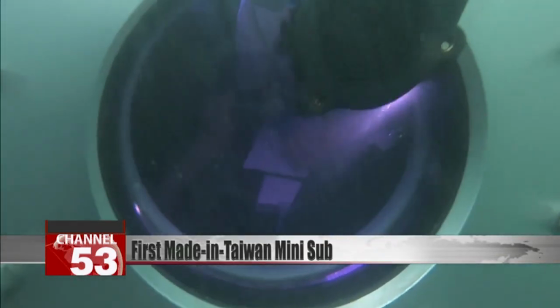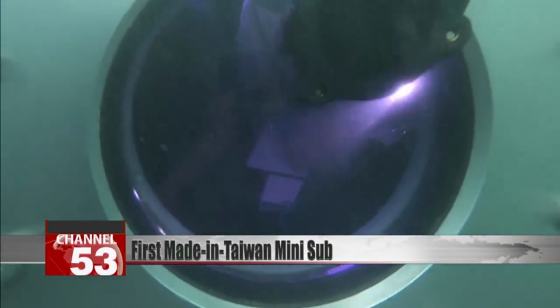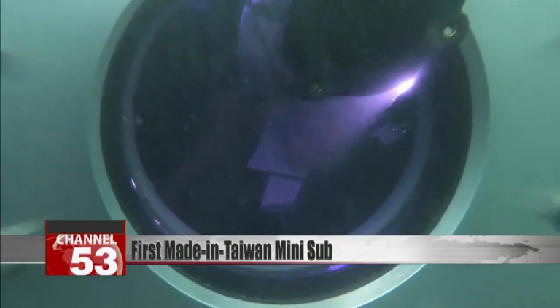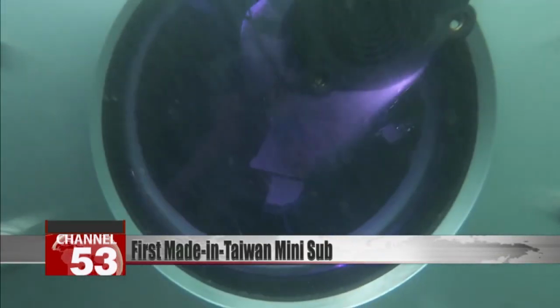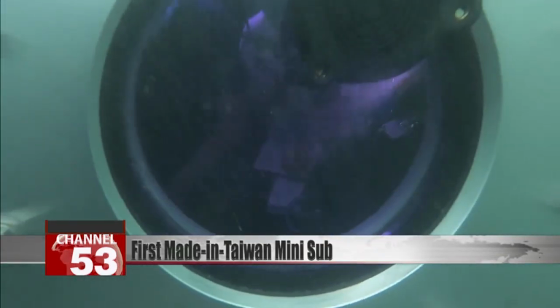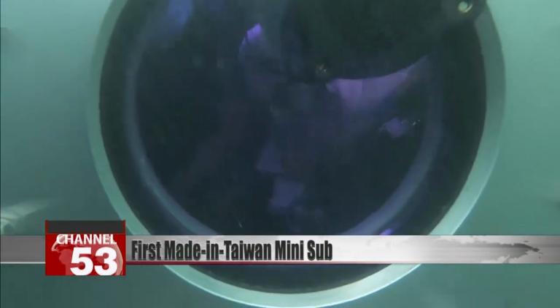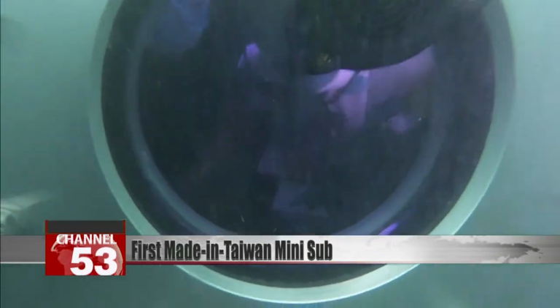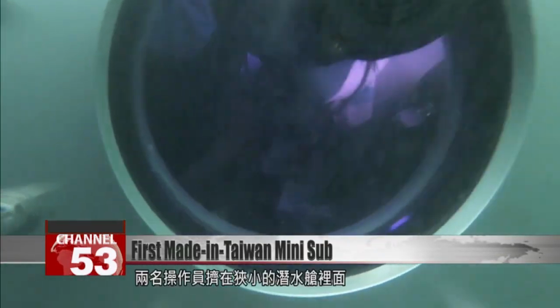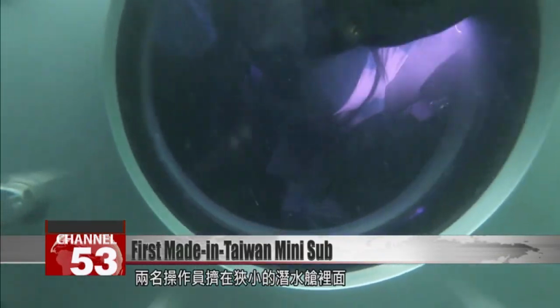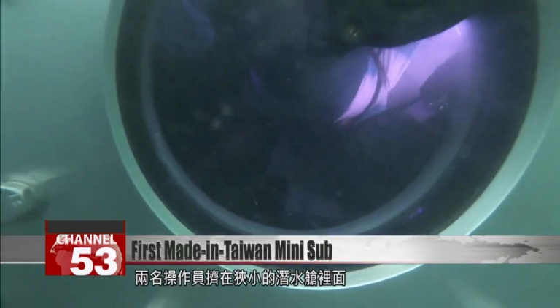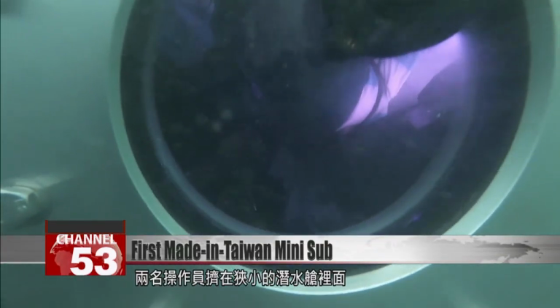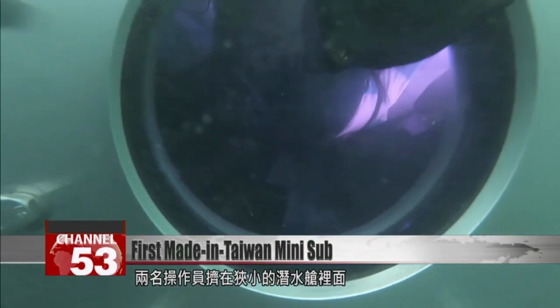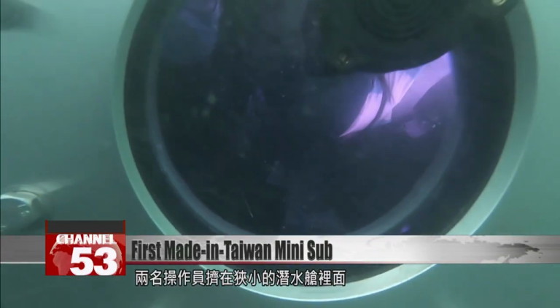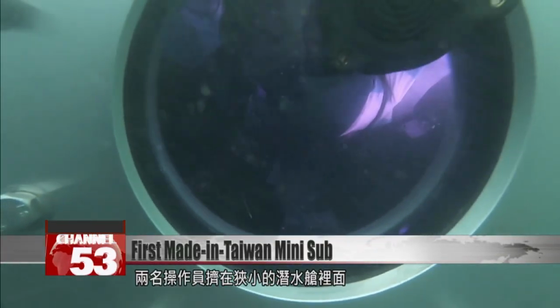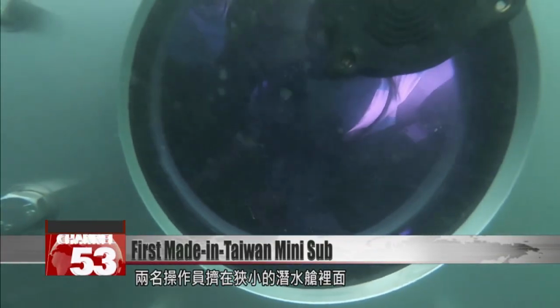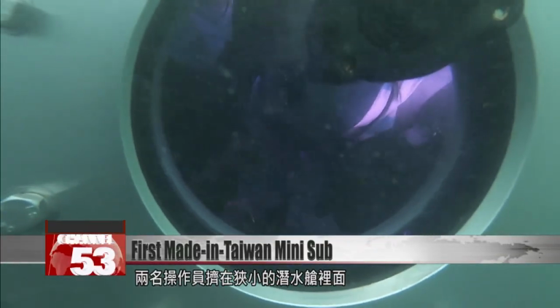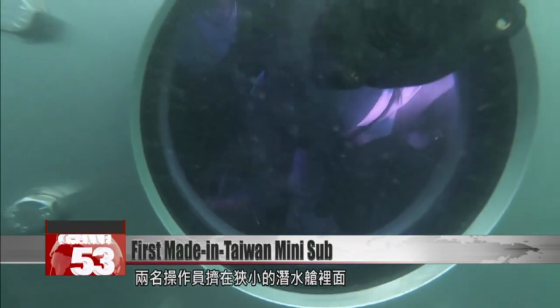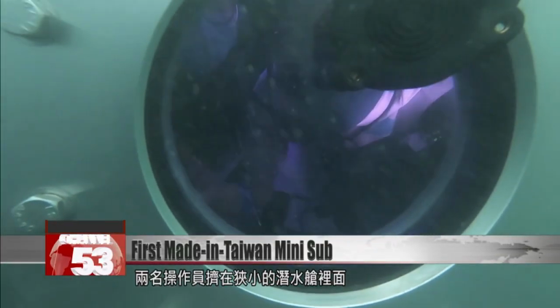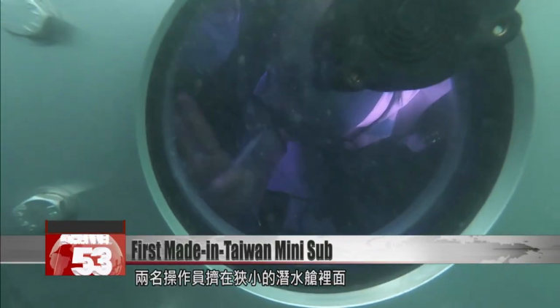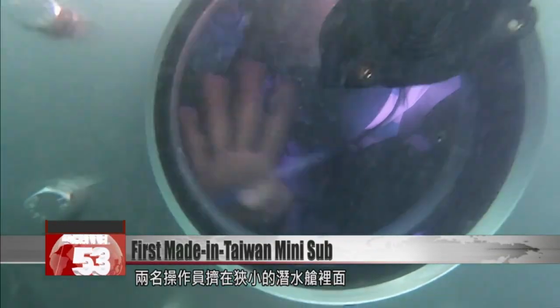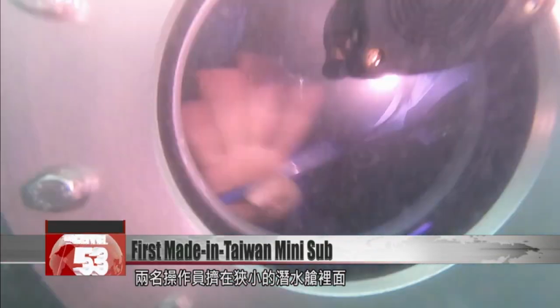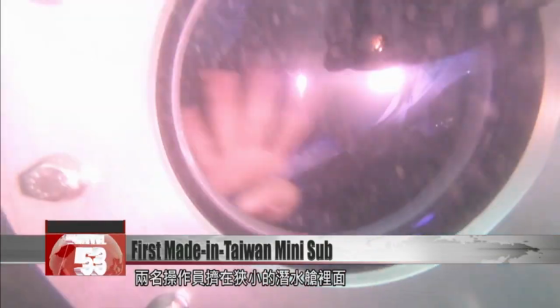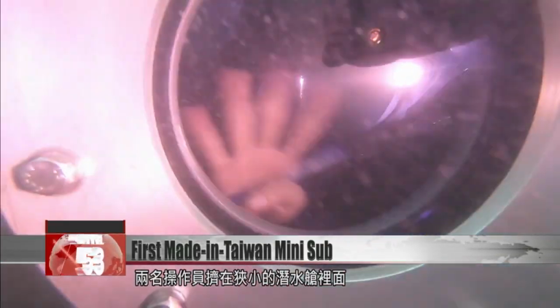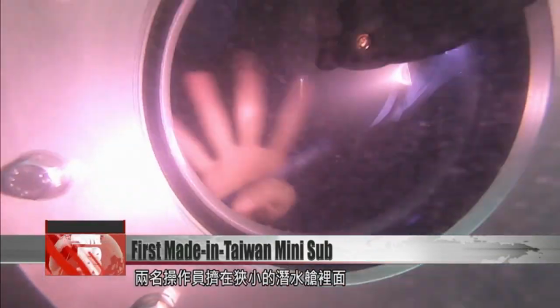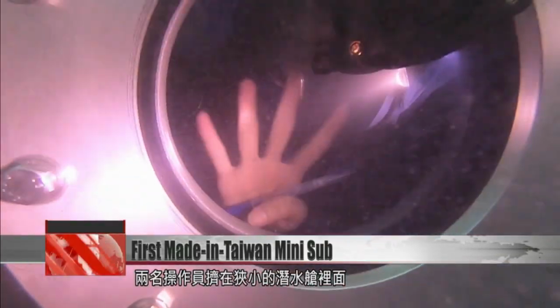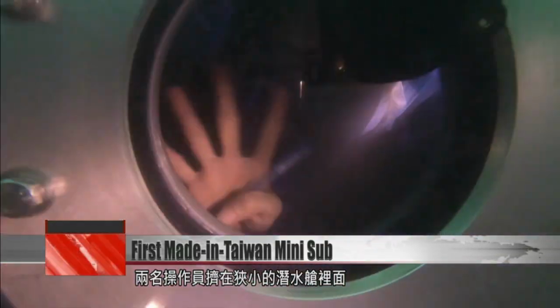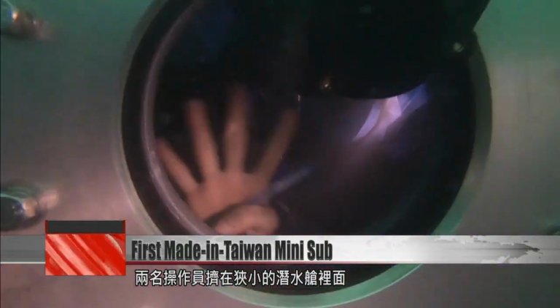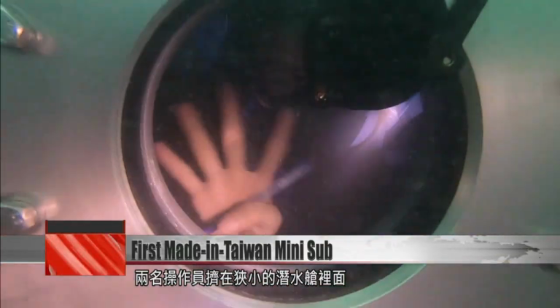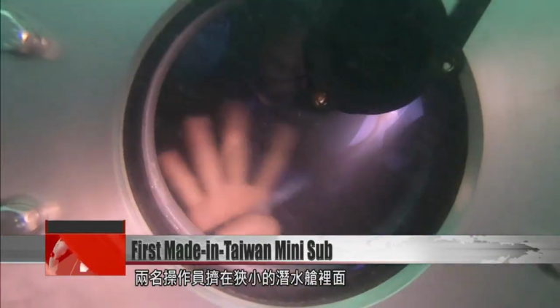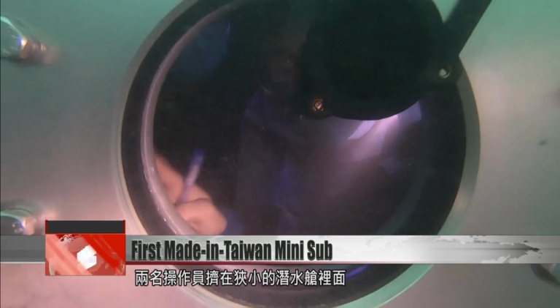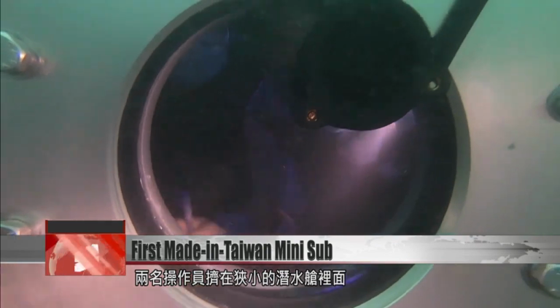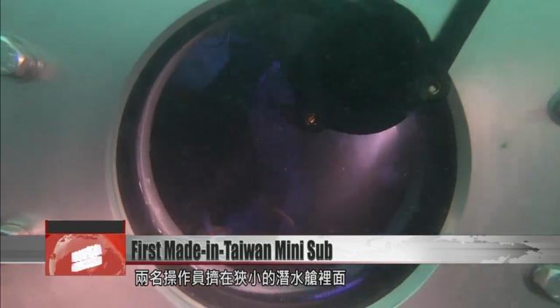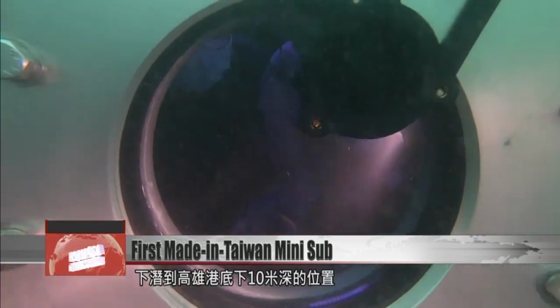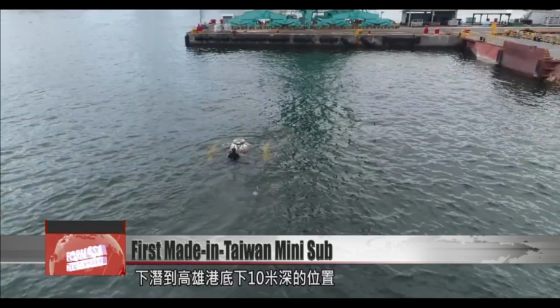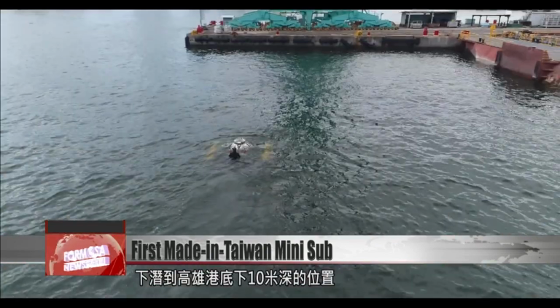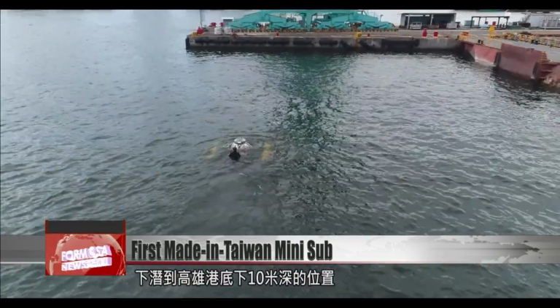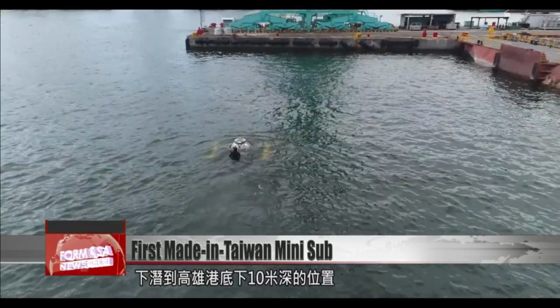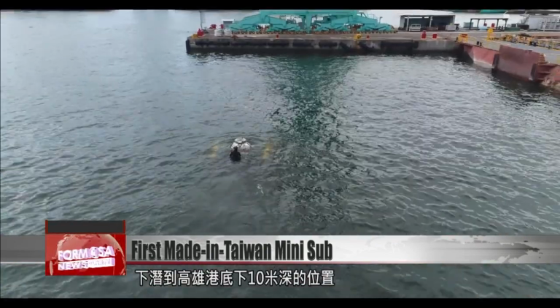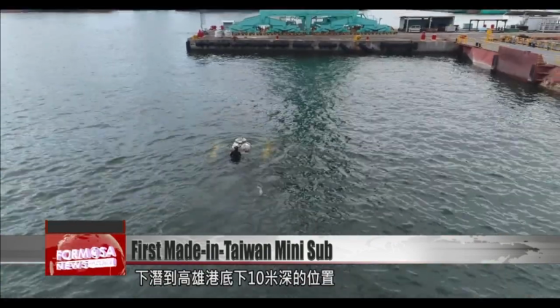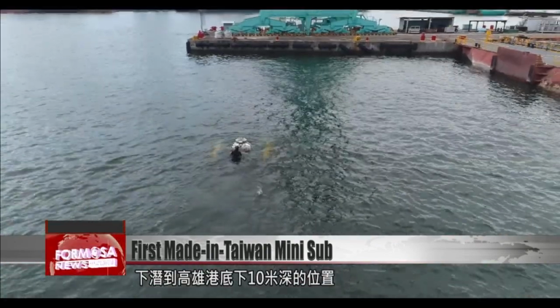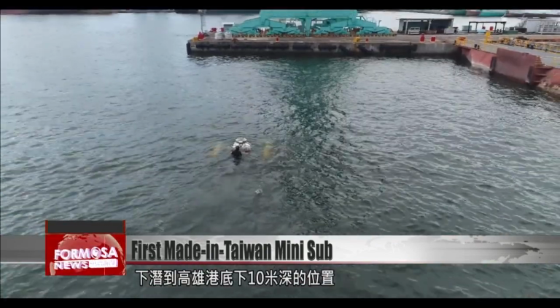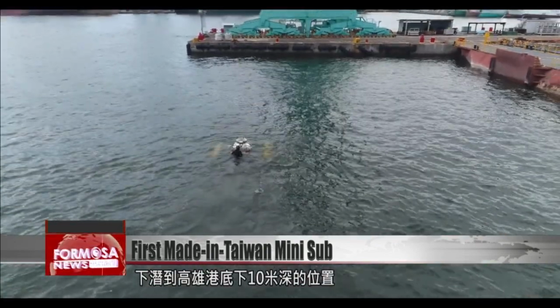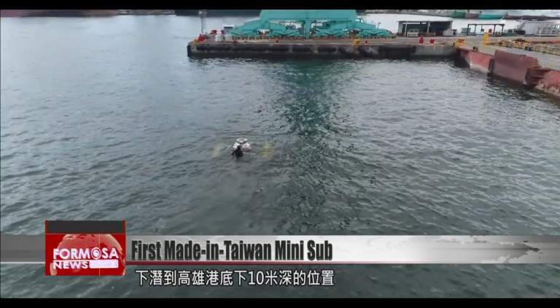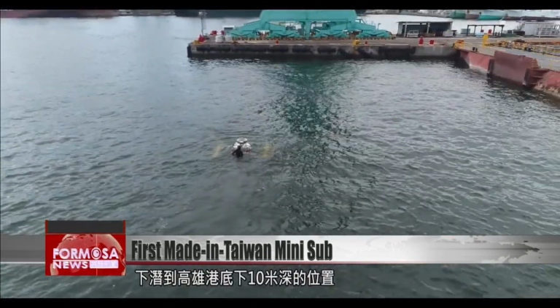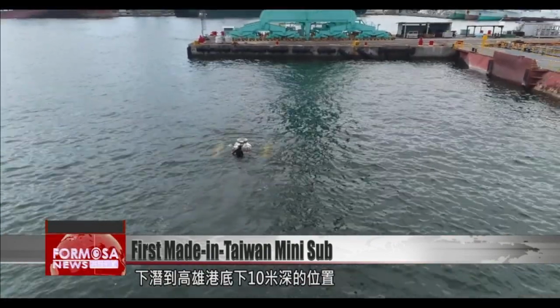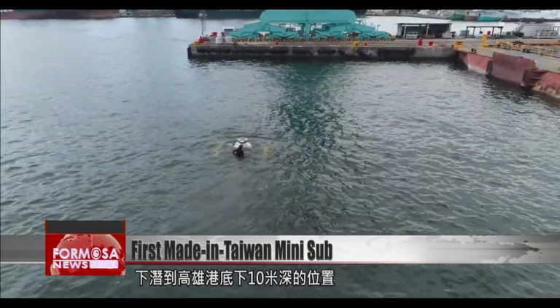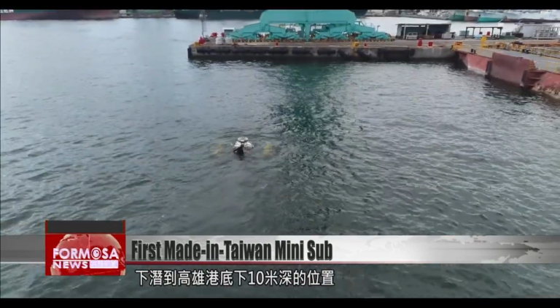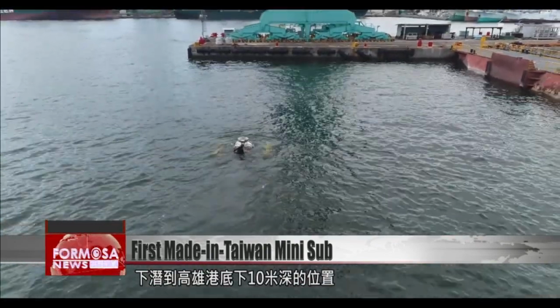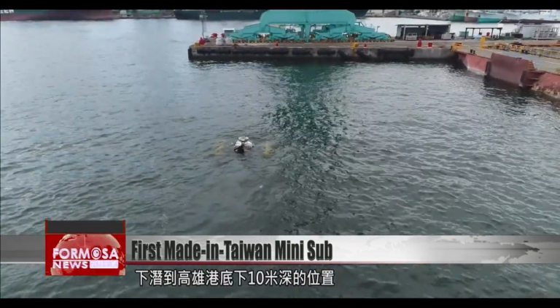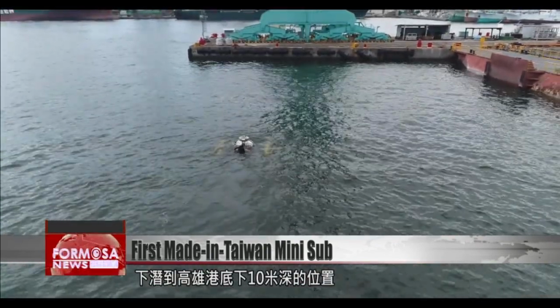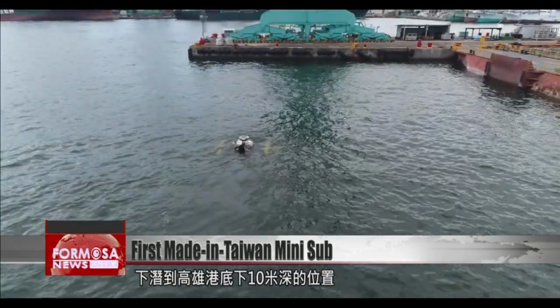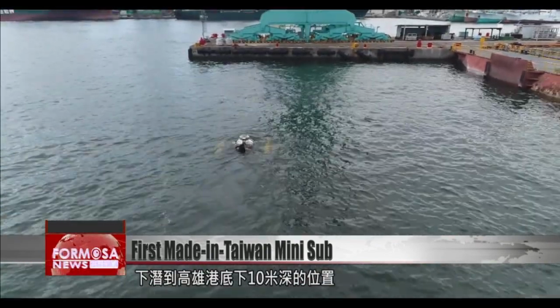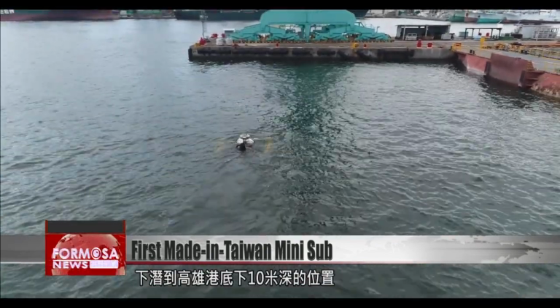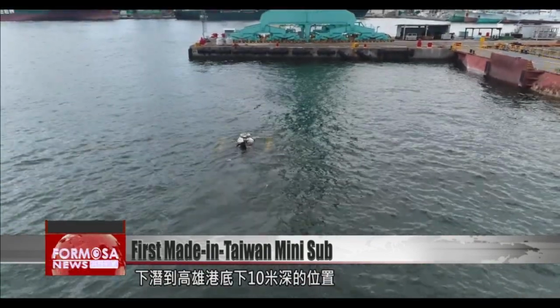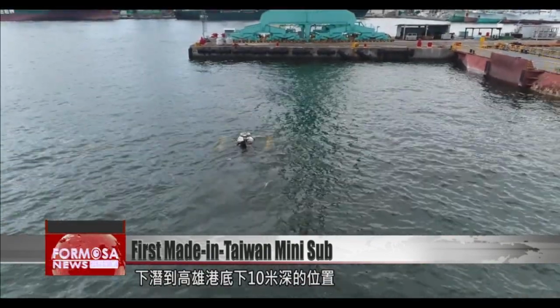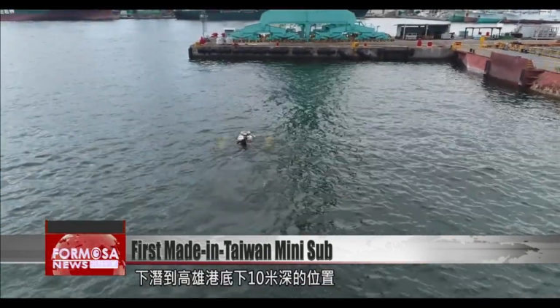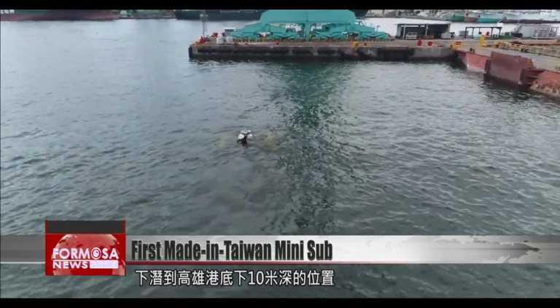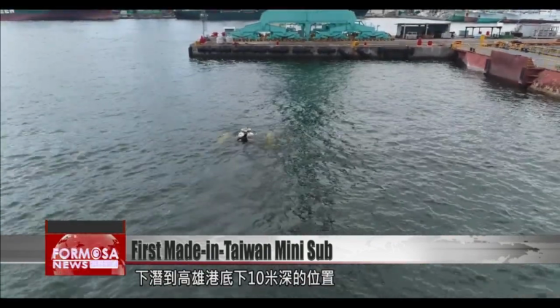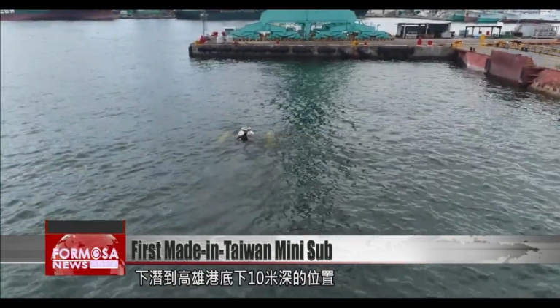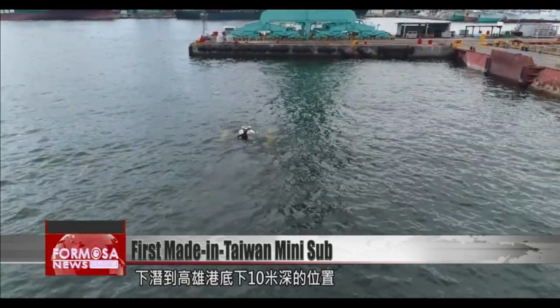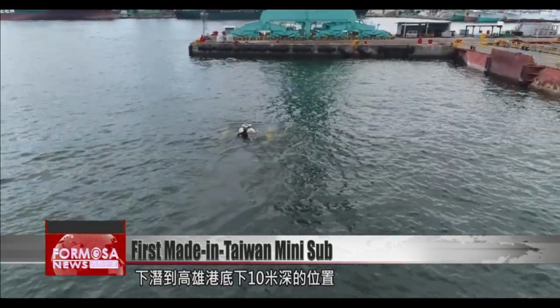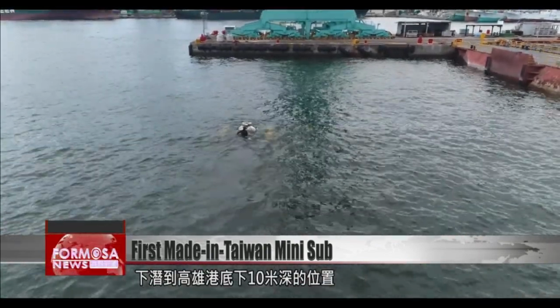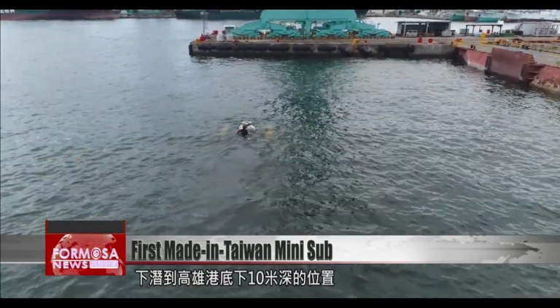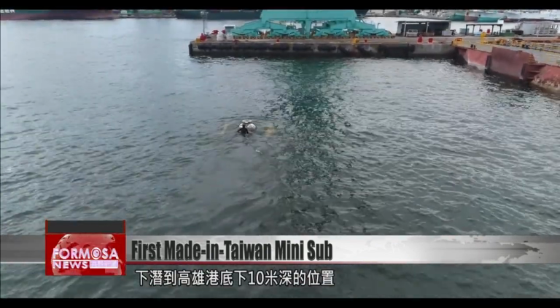Two people are inside this tiny submarine, 10 meters below the surface of the water in Kaohsiung Harbor.